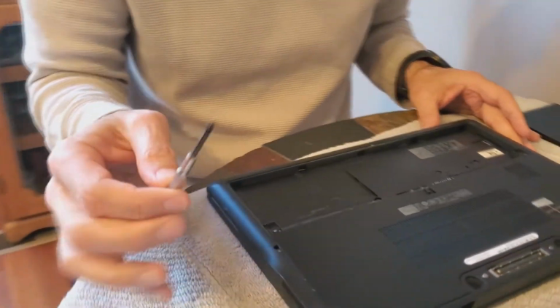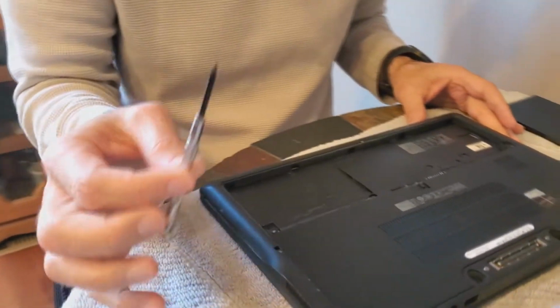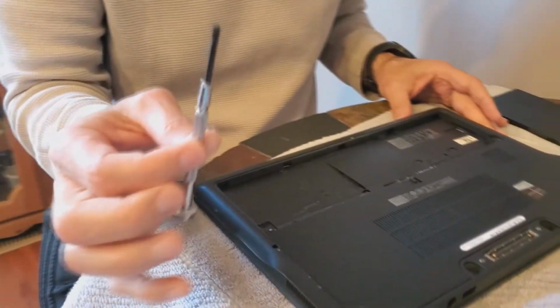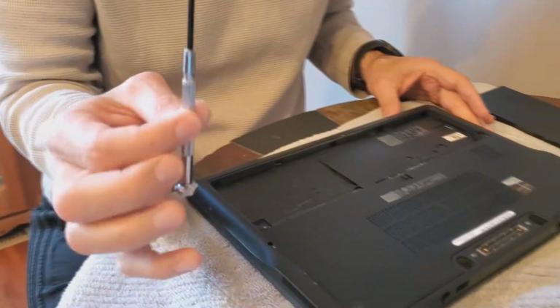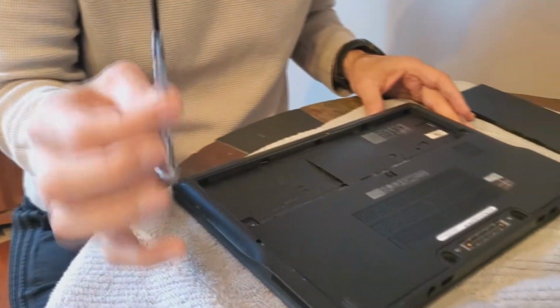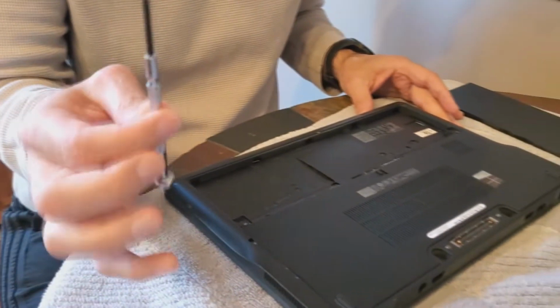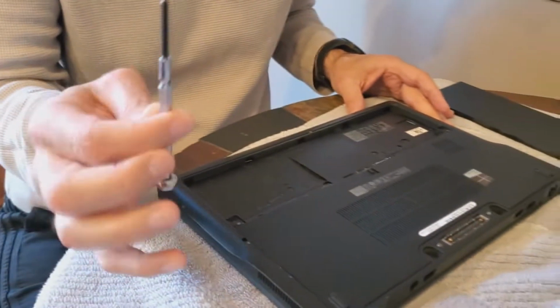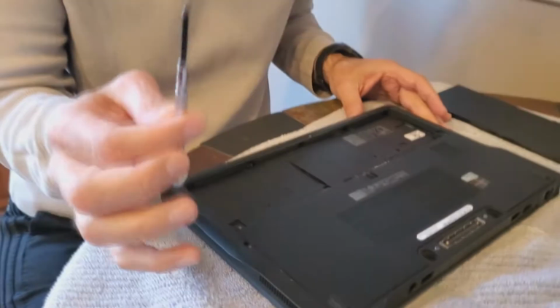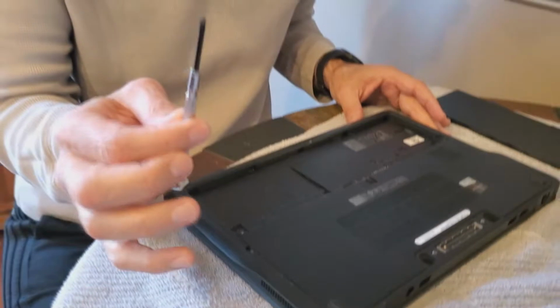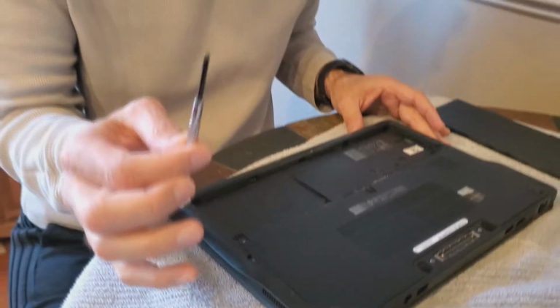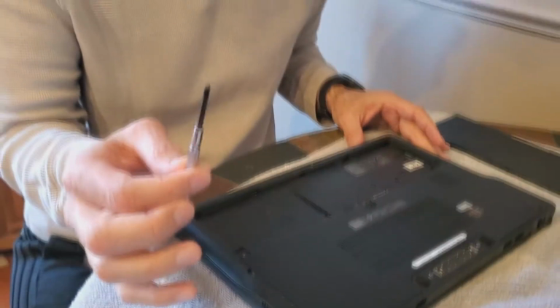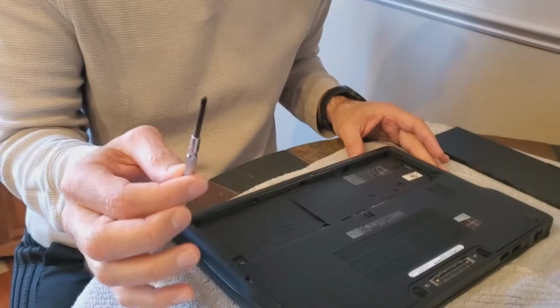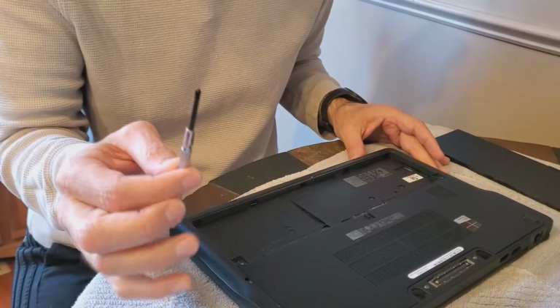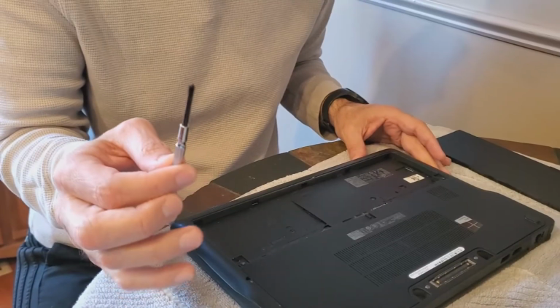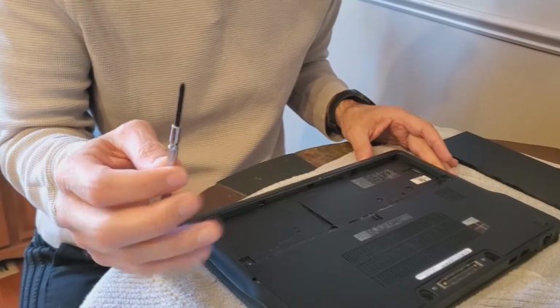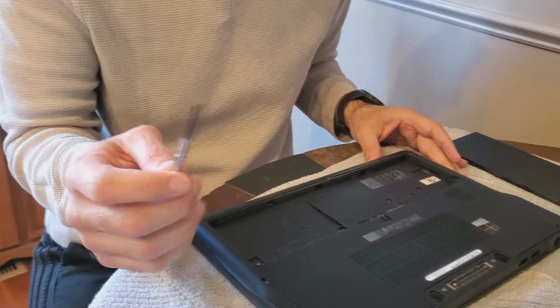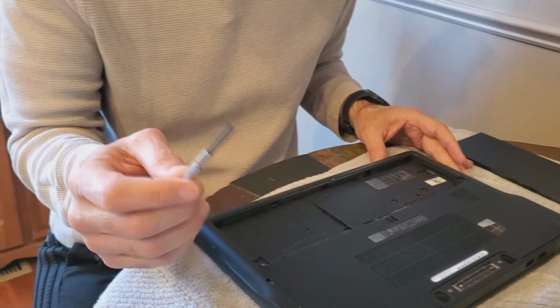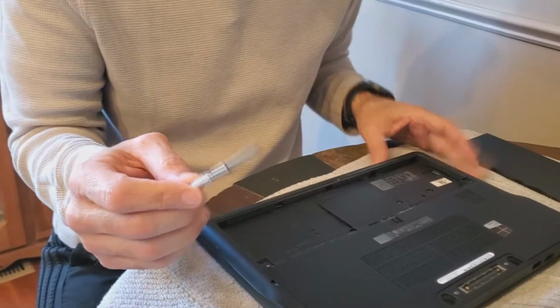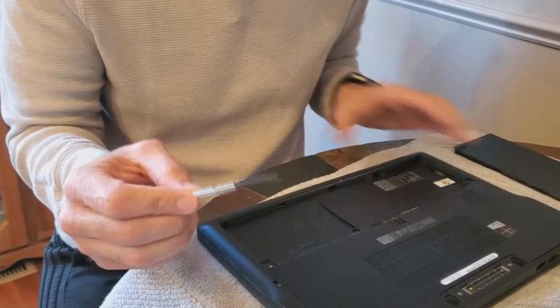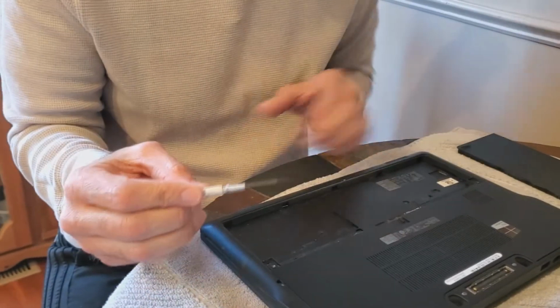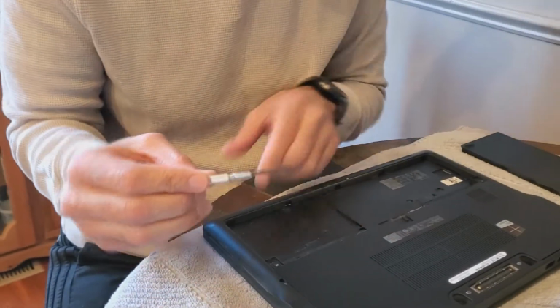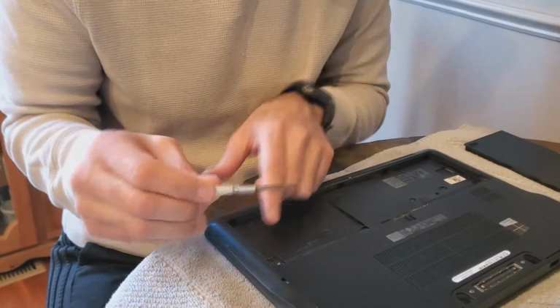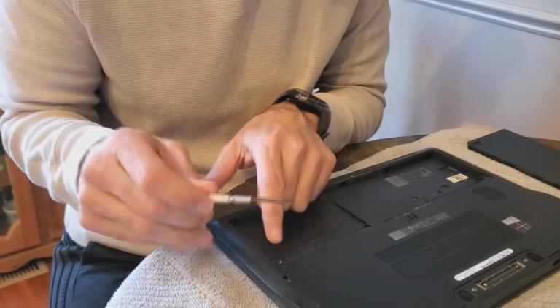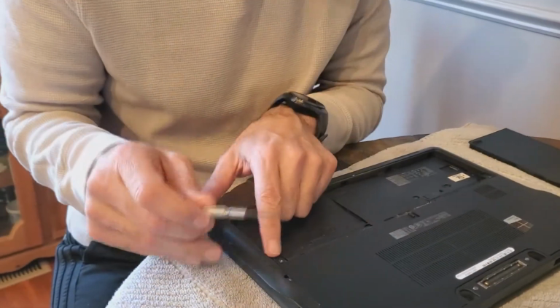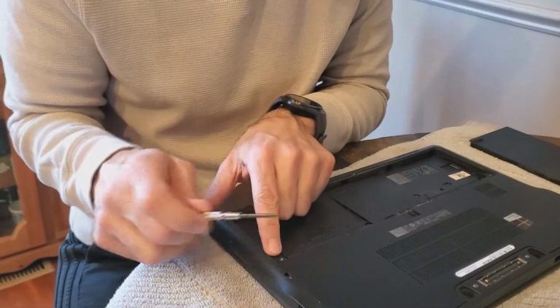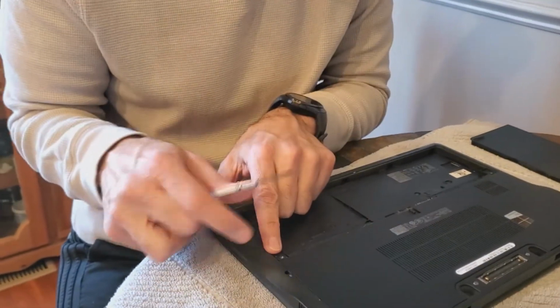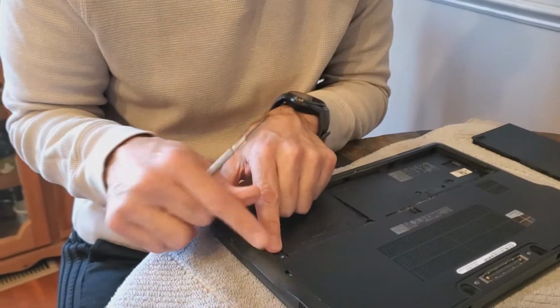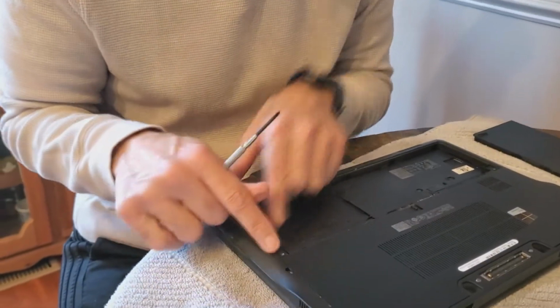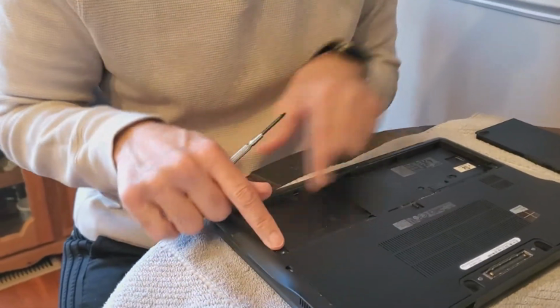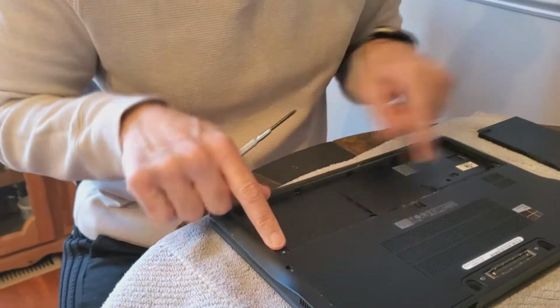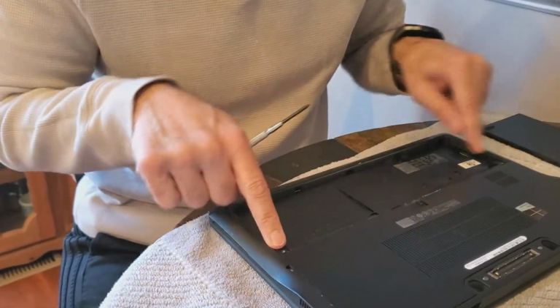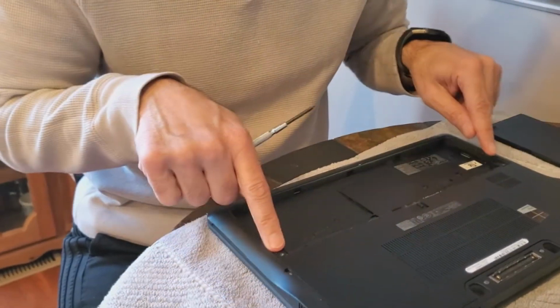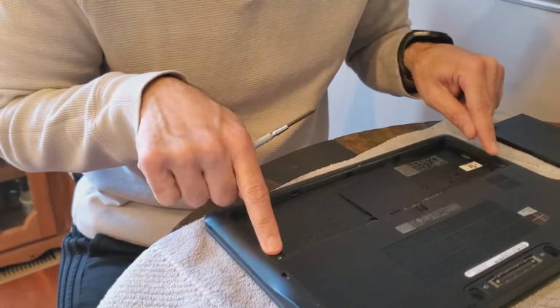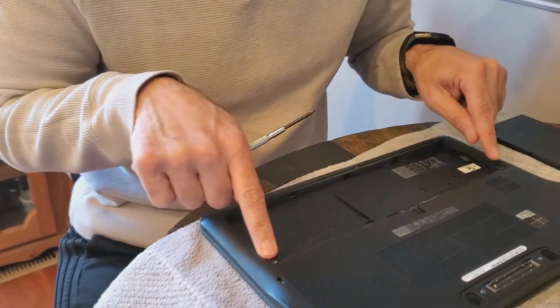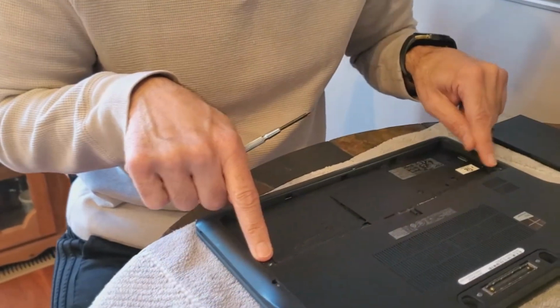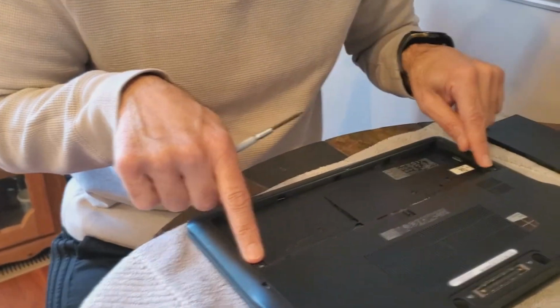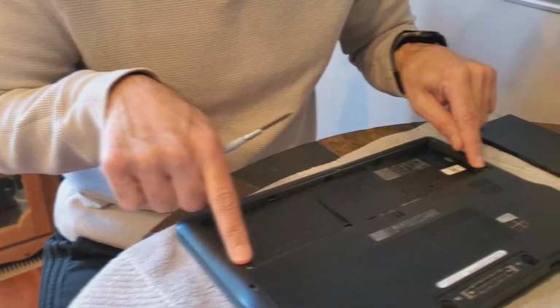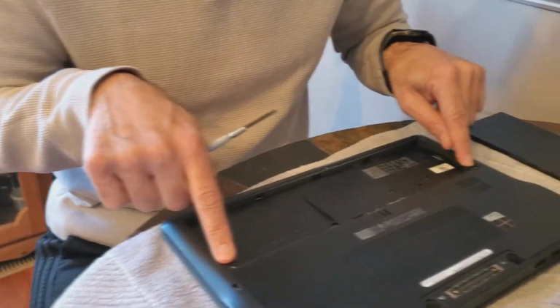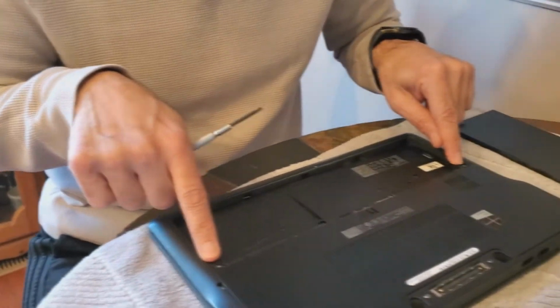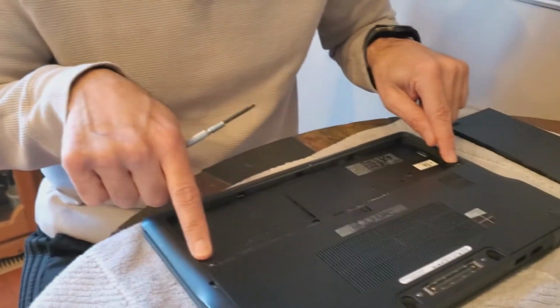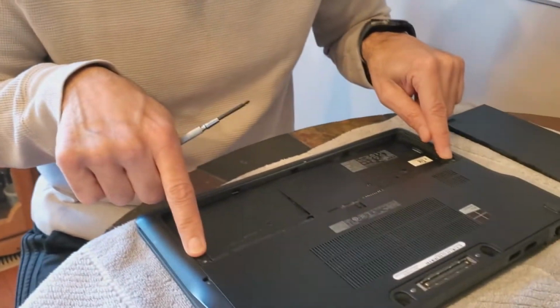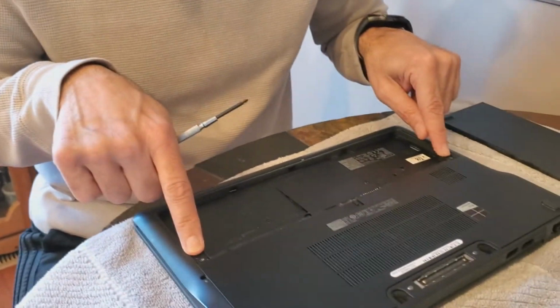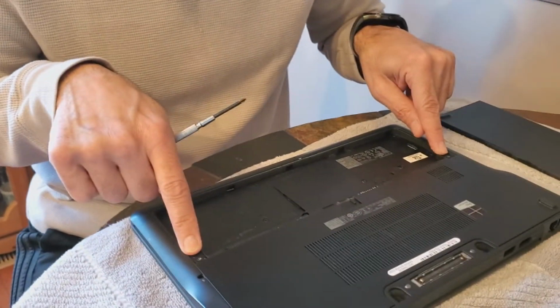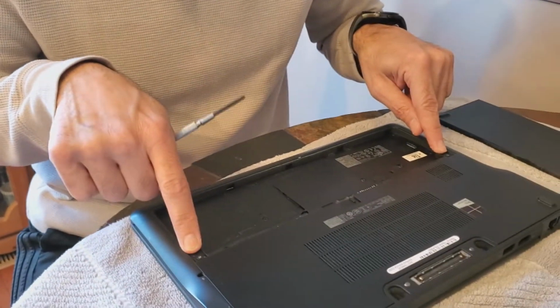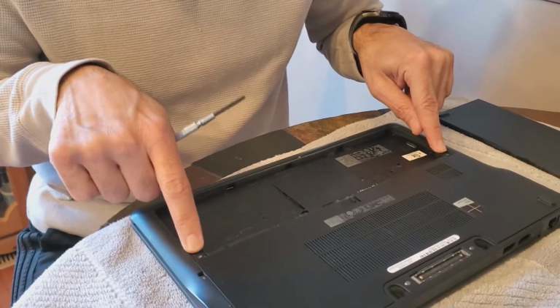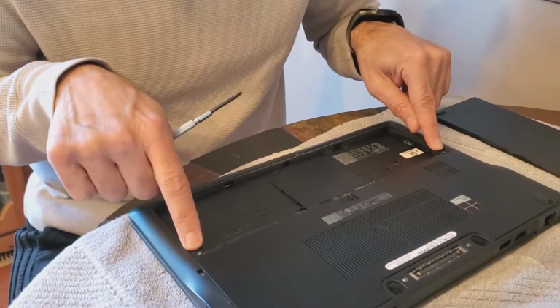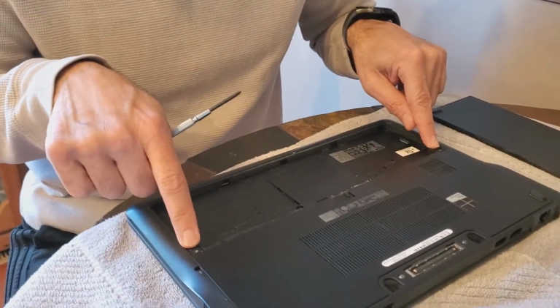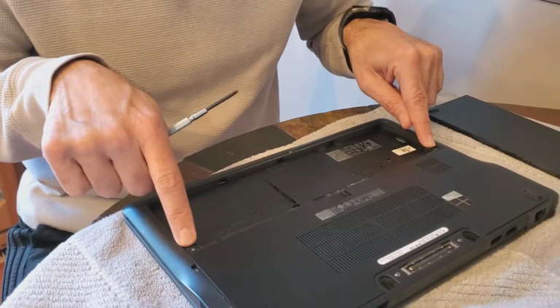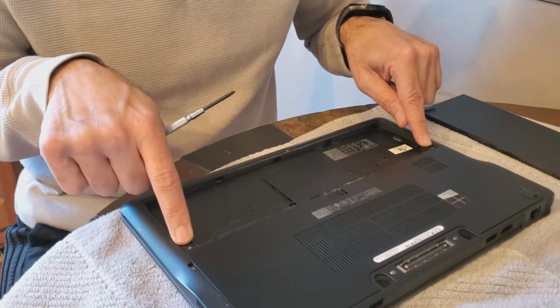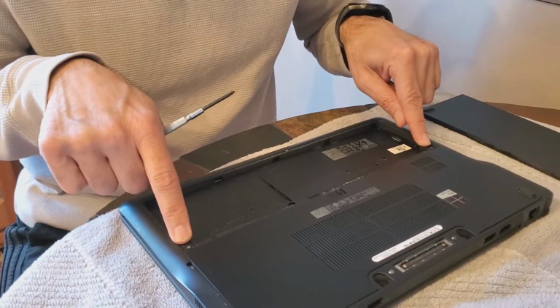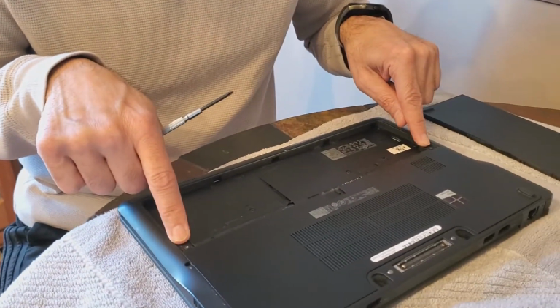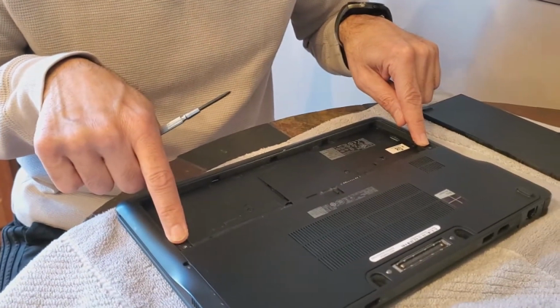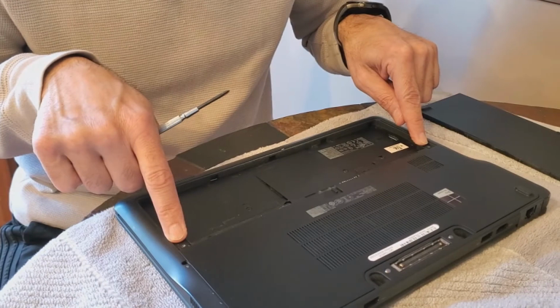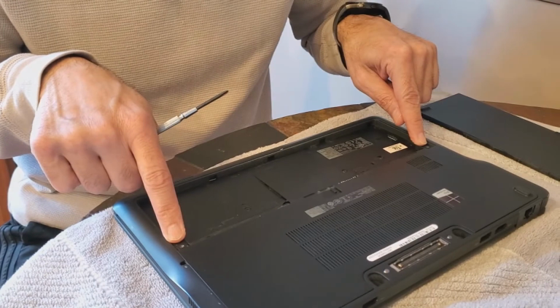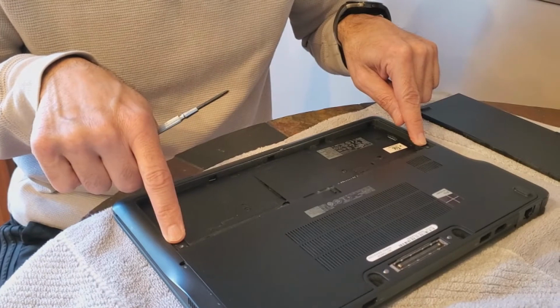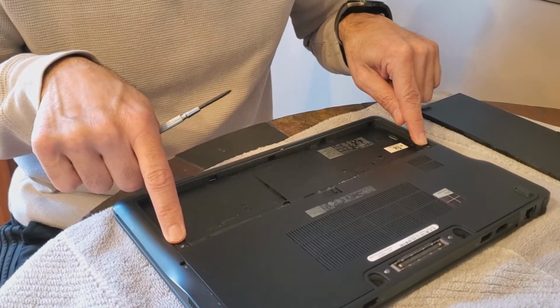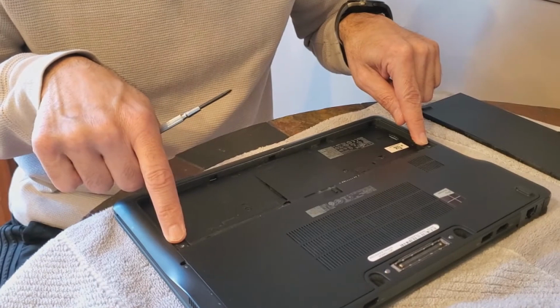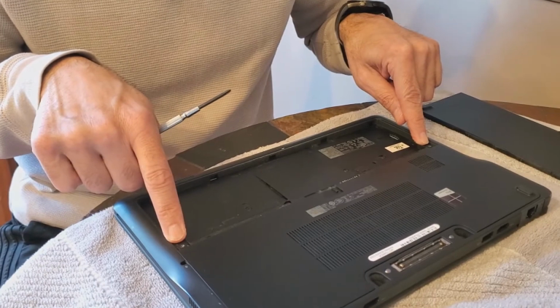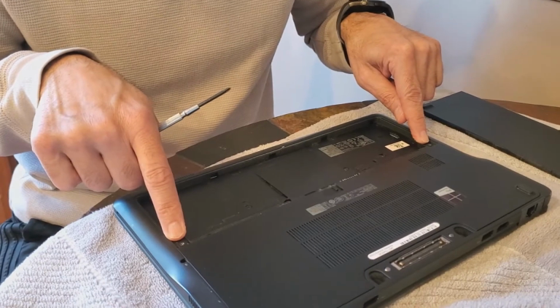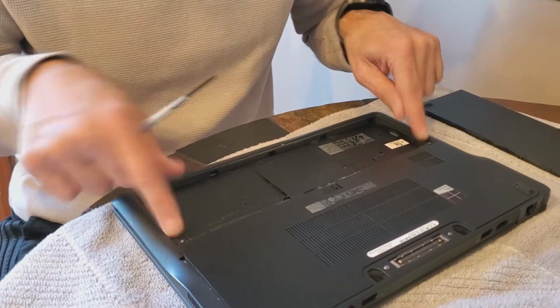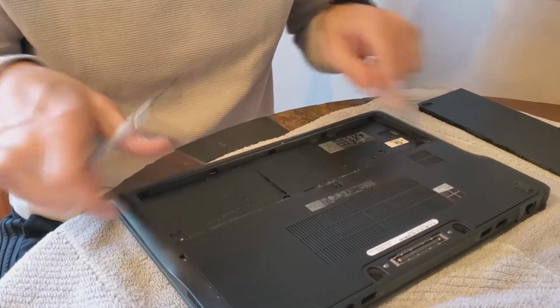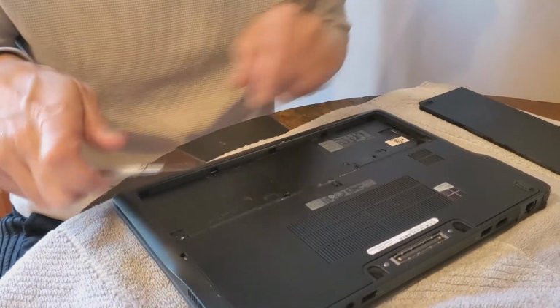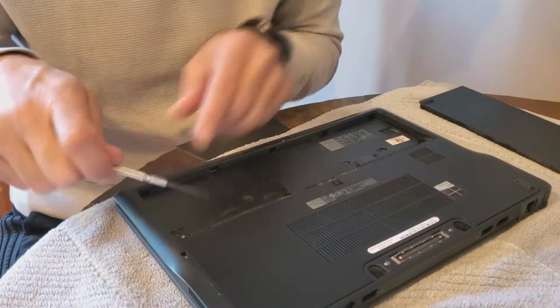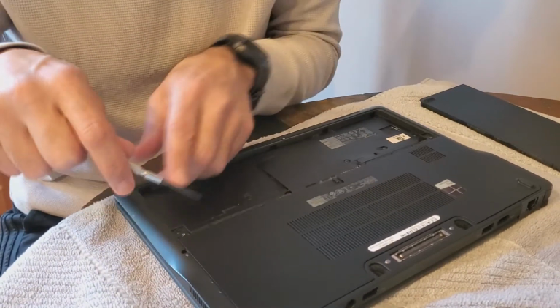You're gonna need a small screwdriver, and the two screws are gonna be at both ends of the laptop — one here and one there.